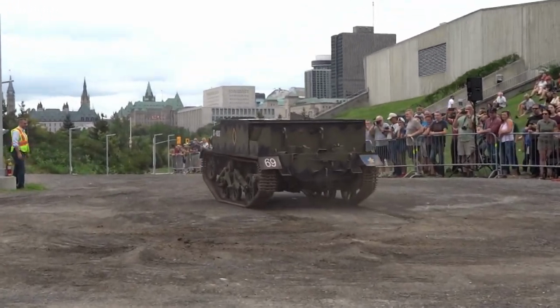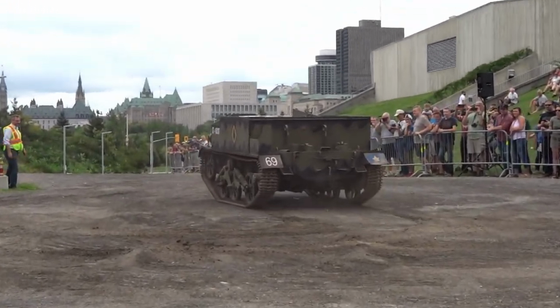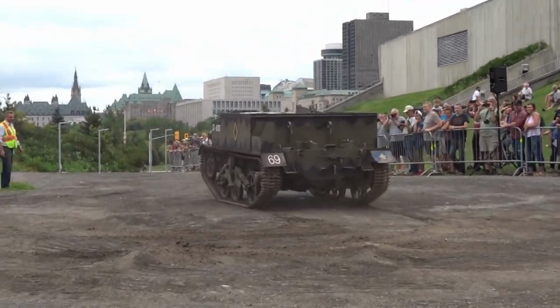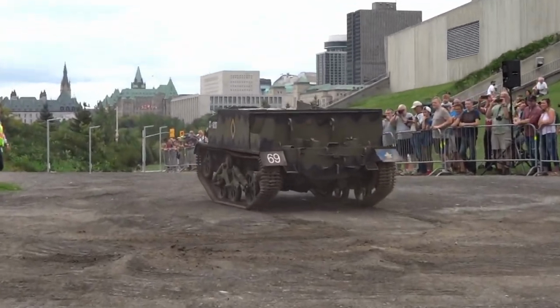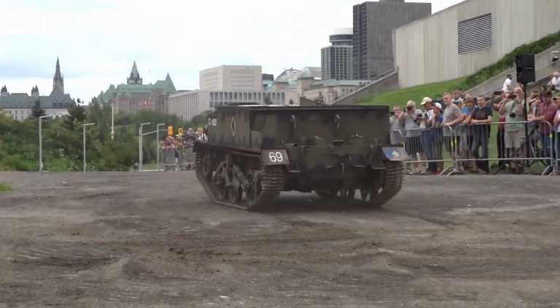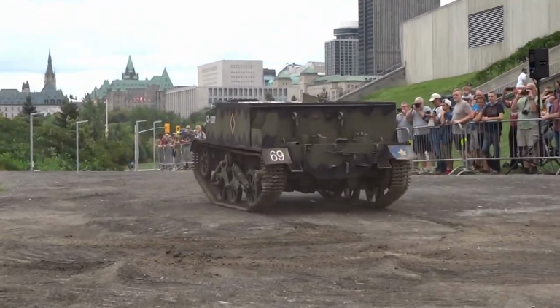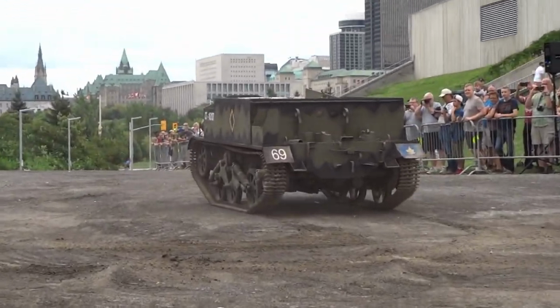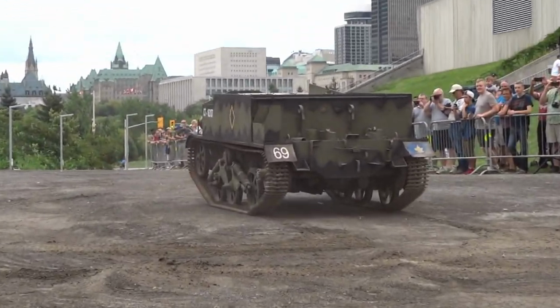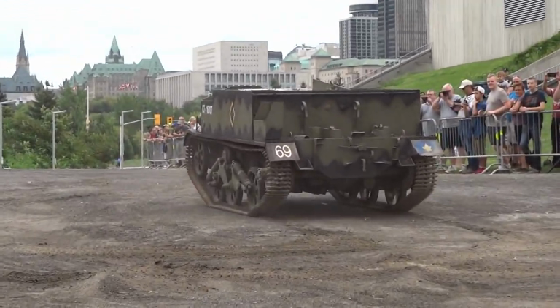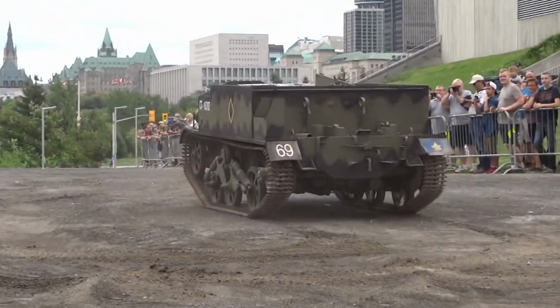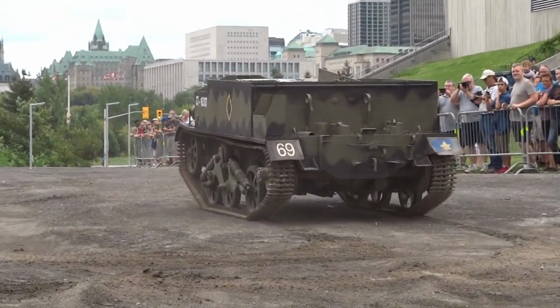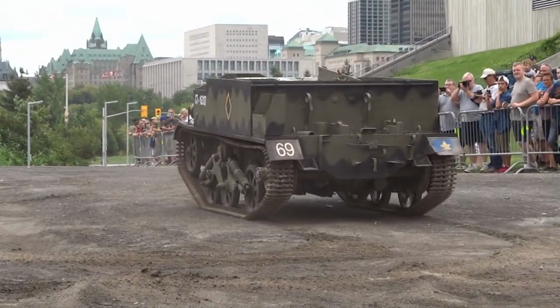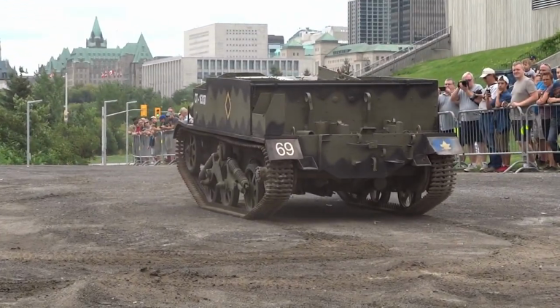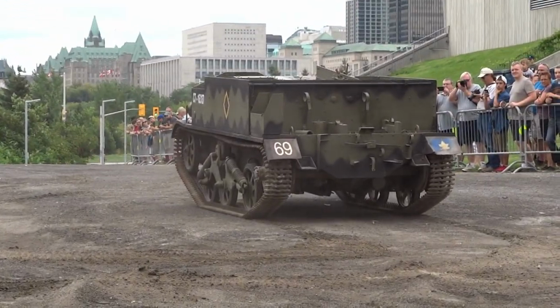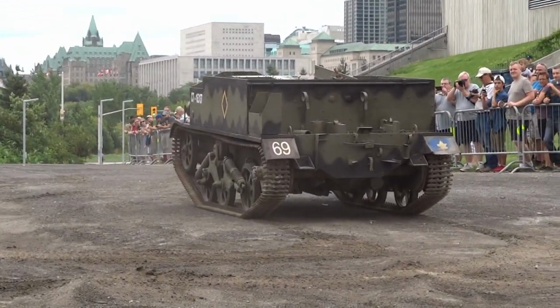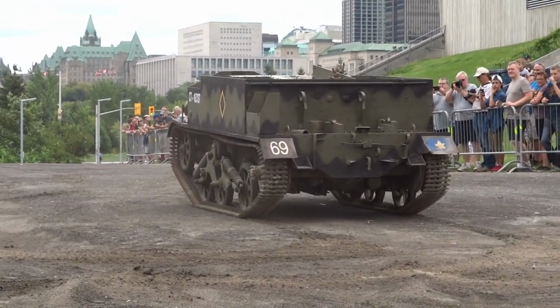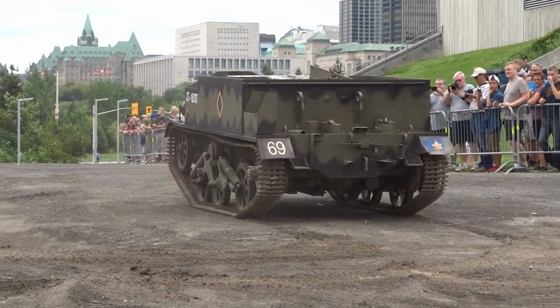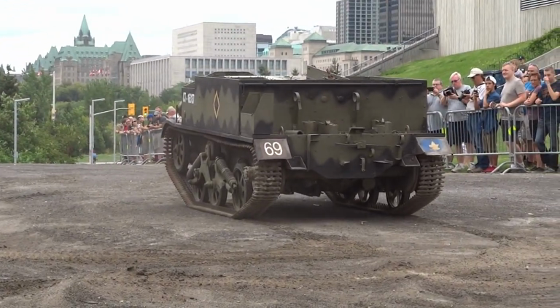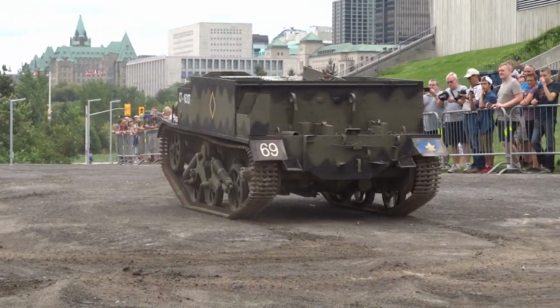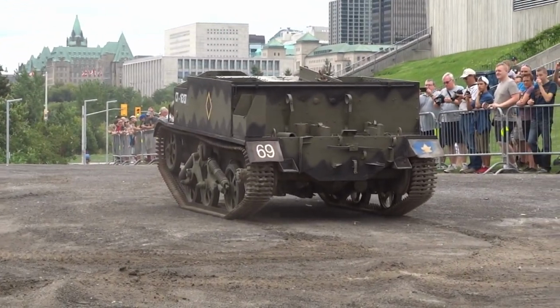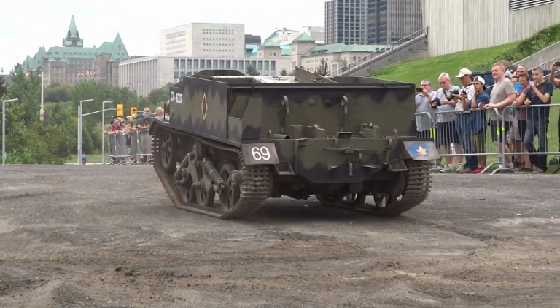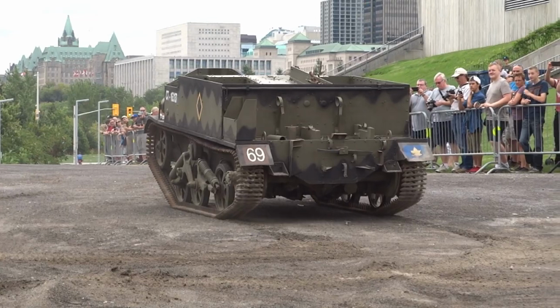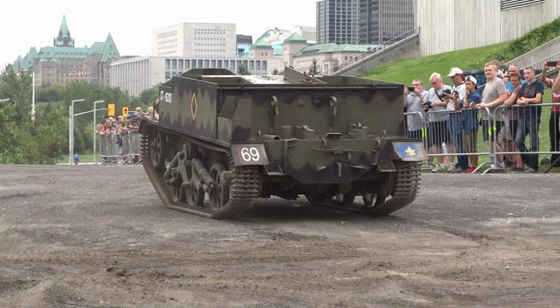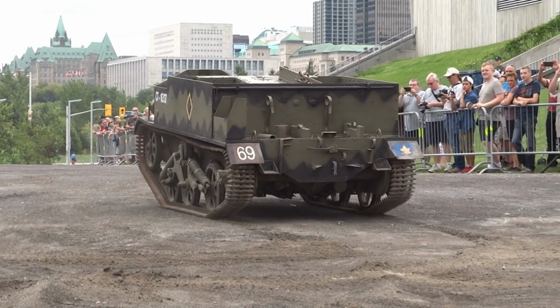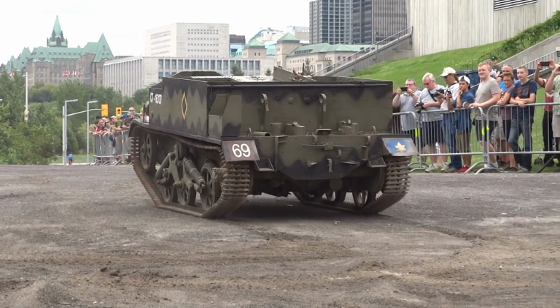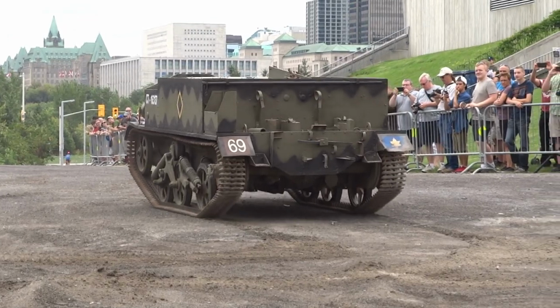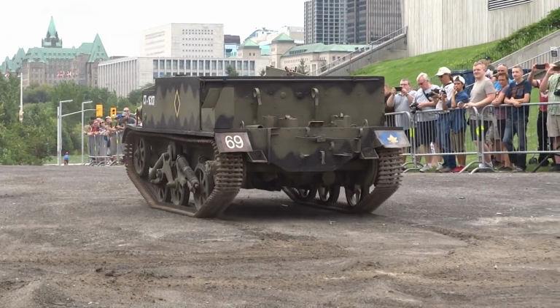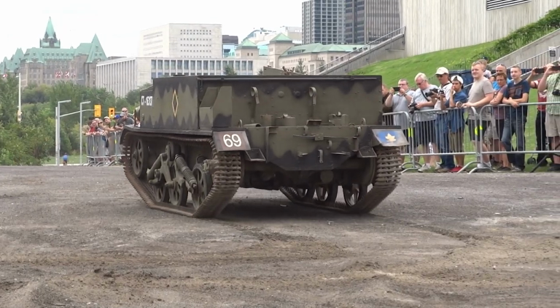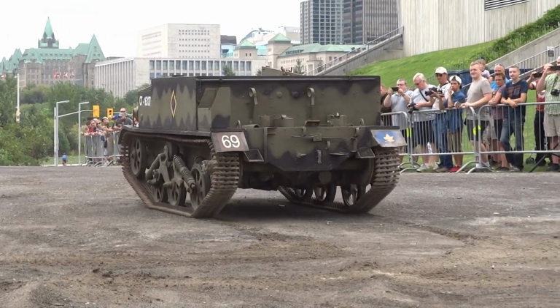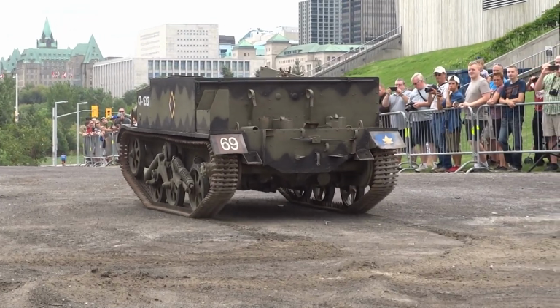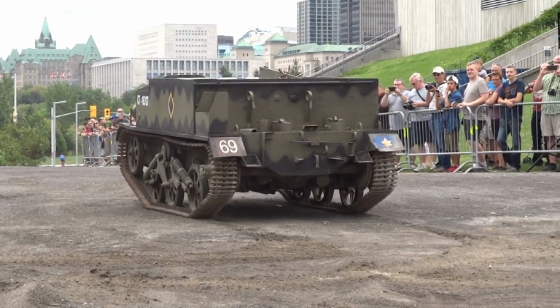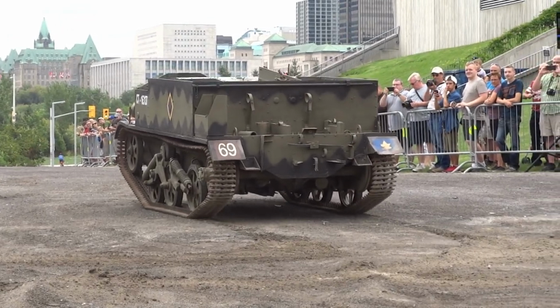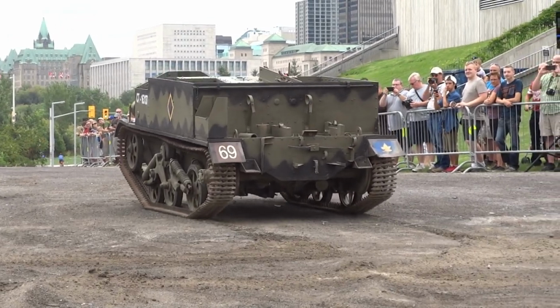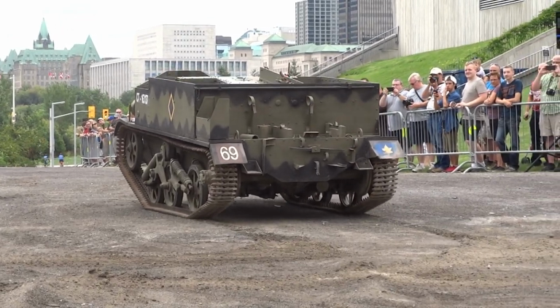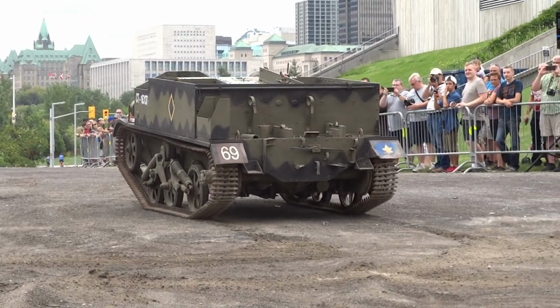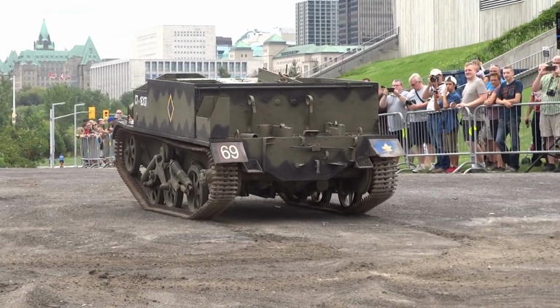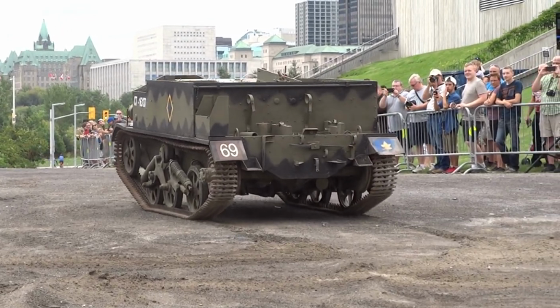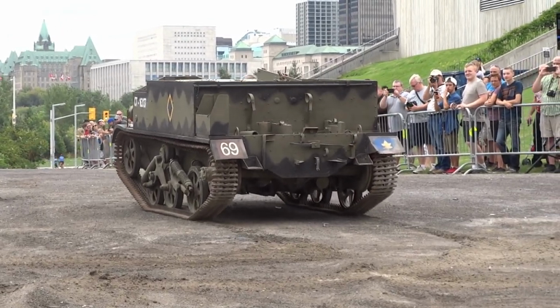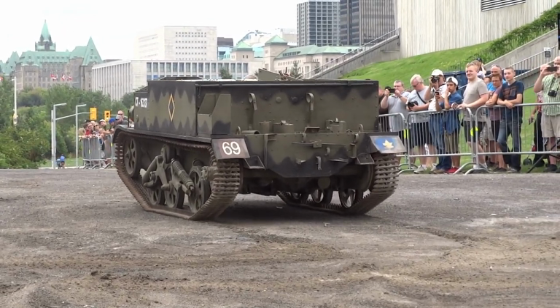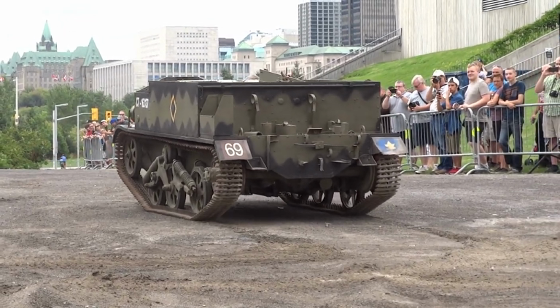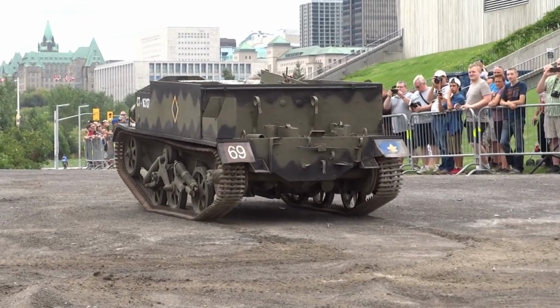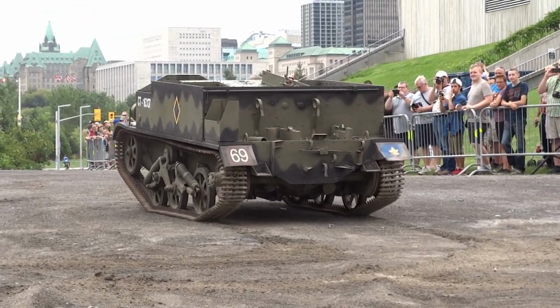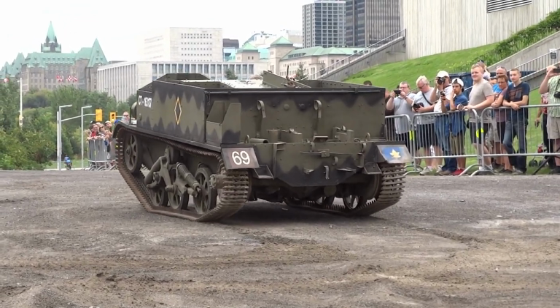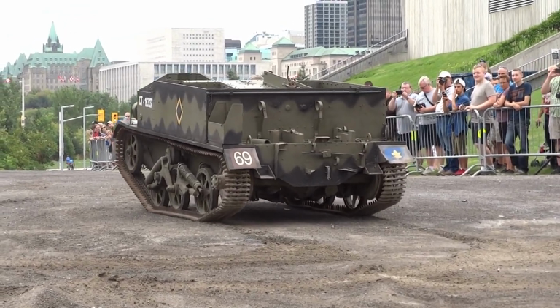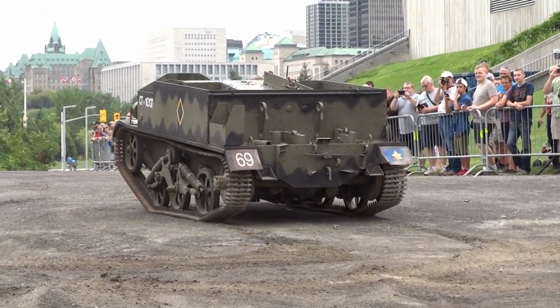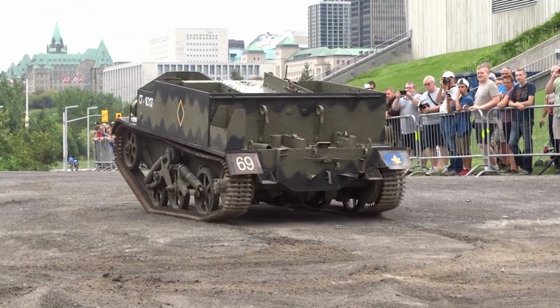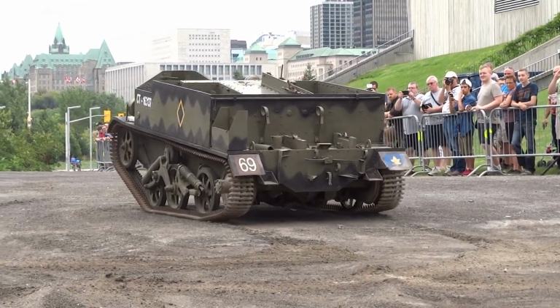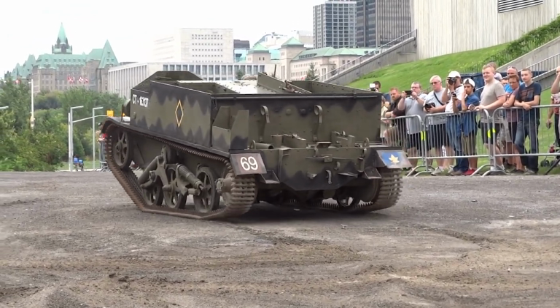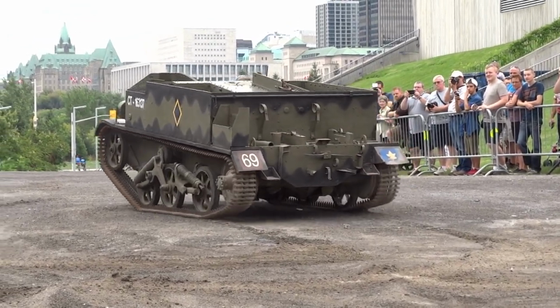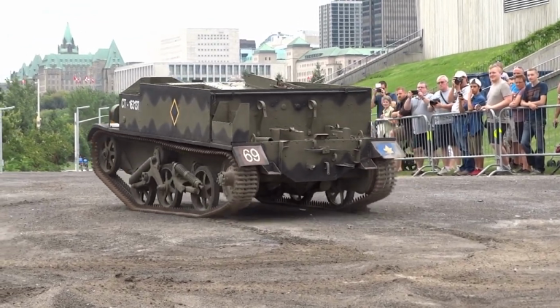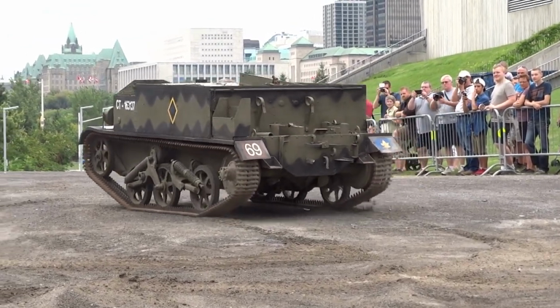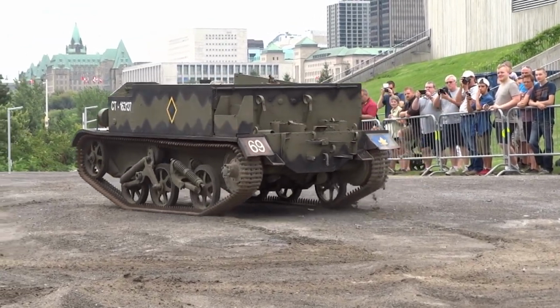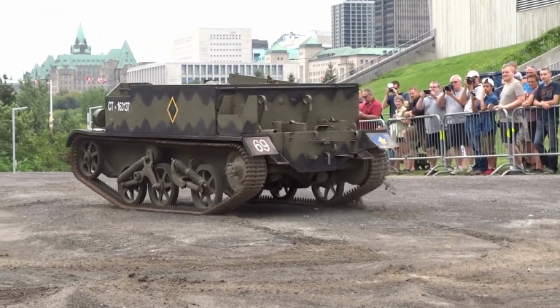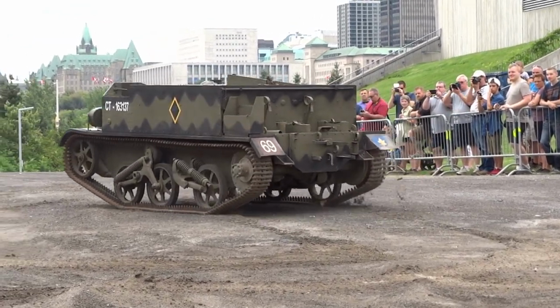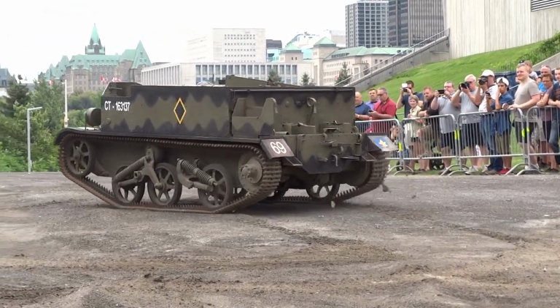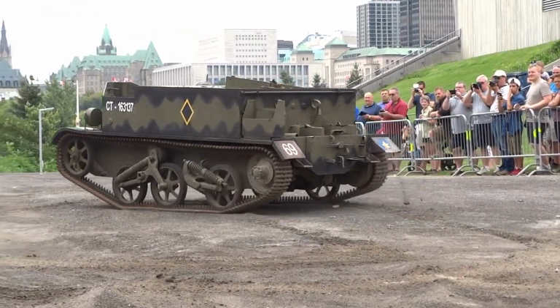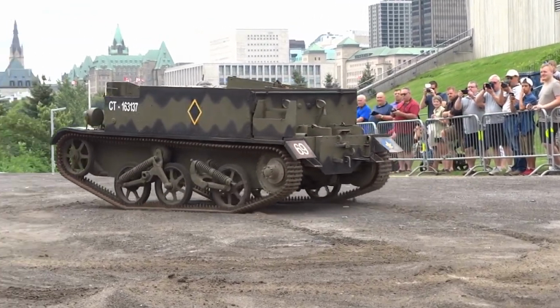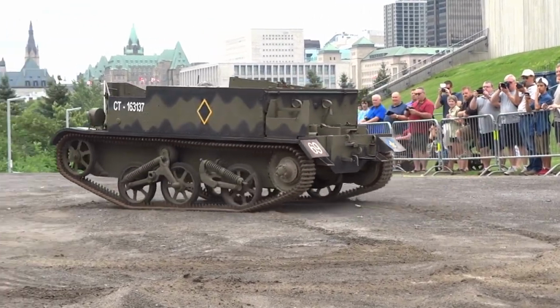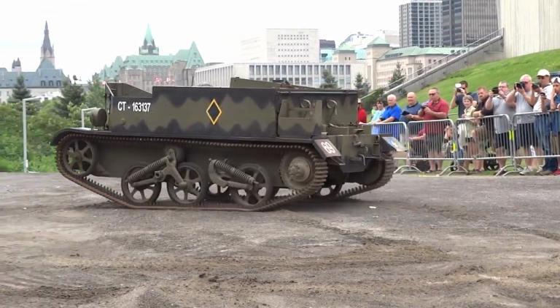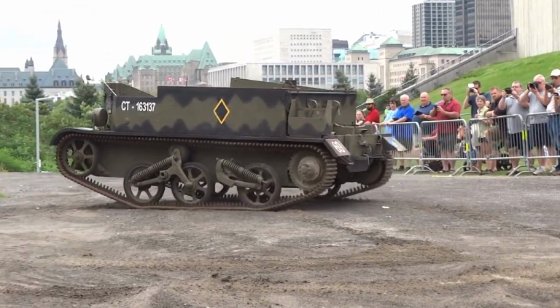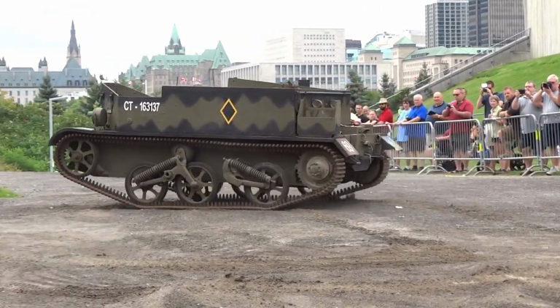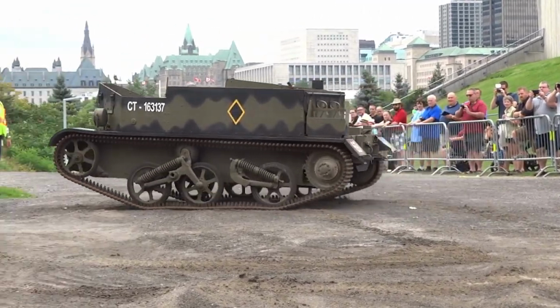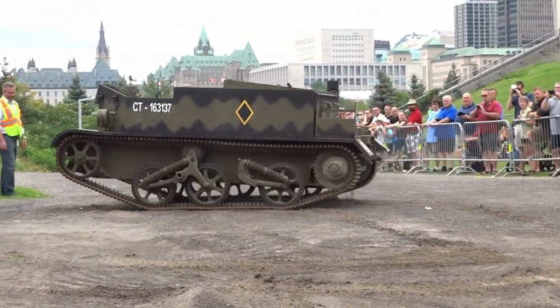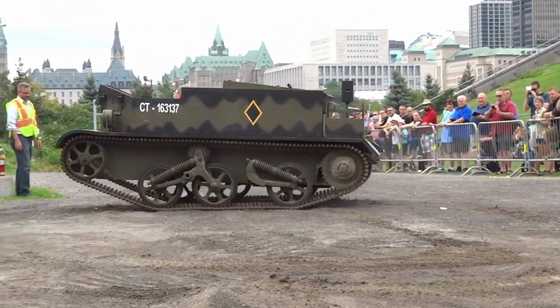The Universal Carrier weighed approximately 4,500 kilograms and could travel at about 53 kilometres per hour.